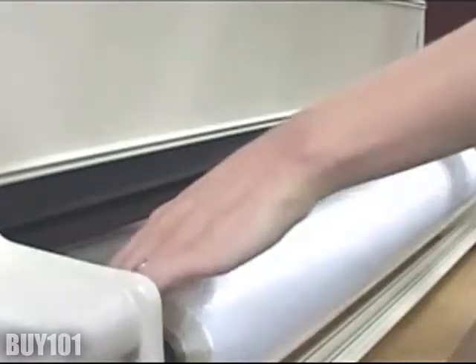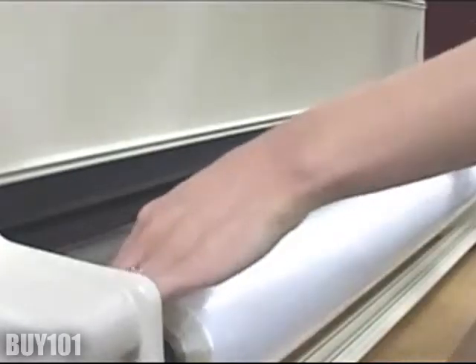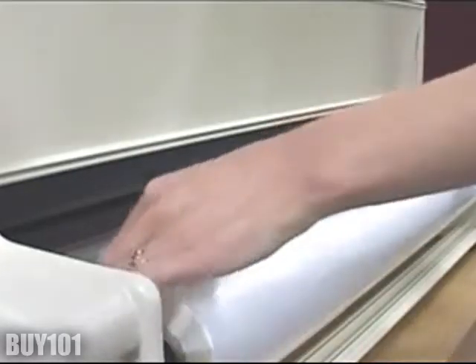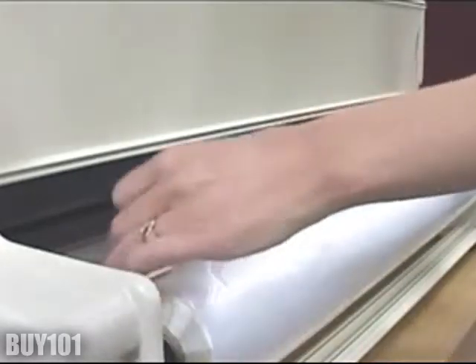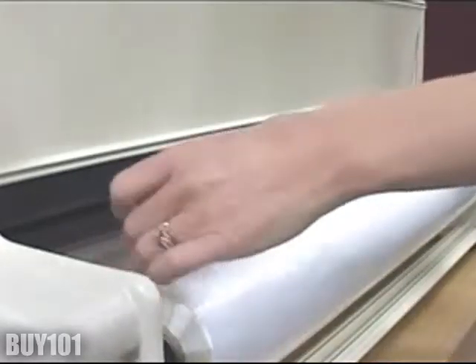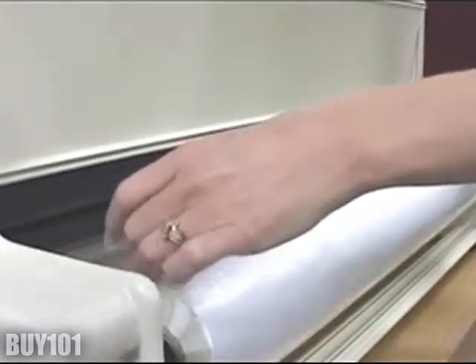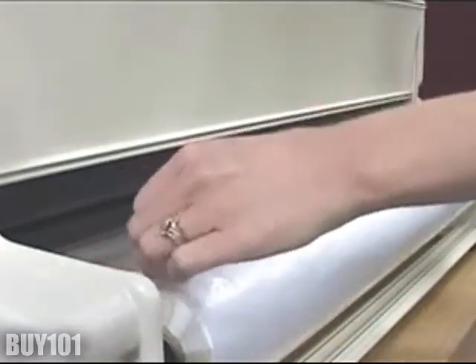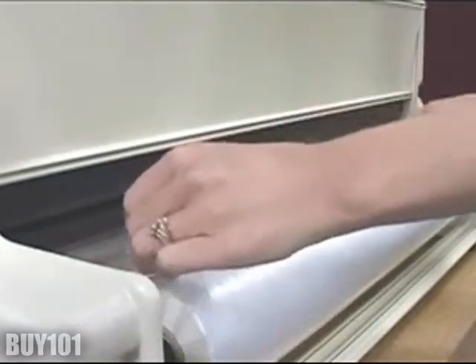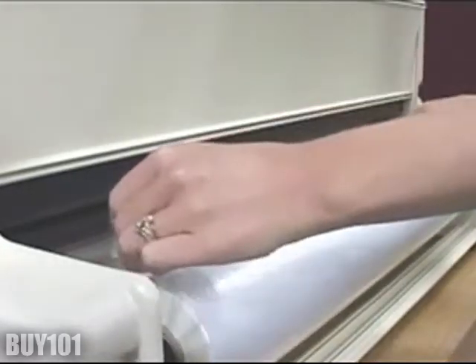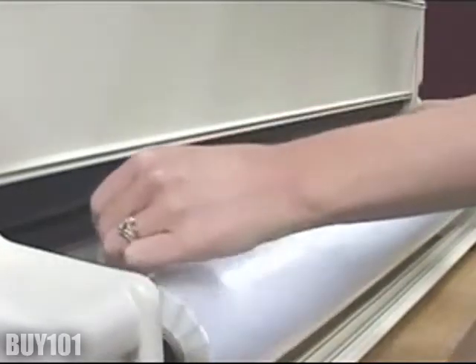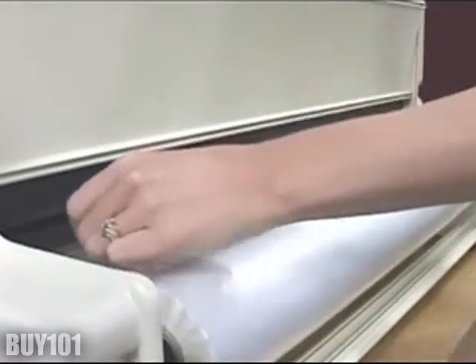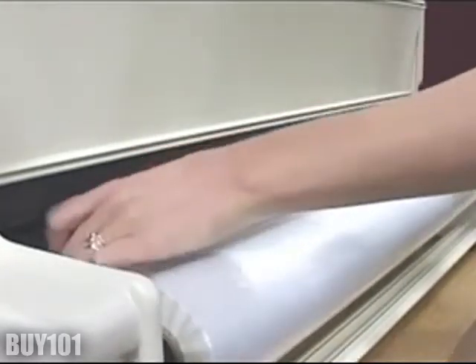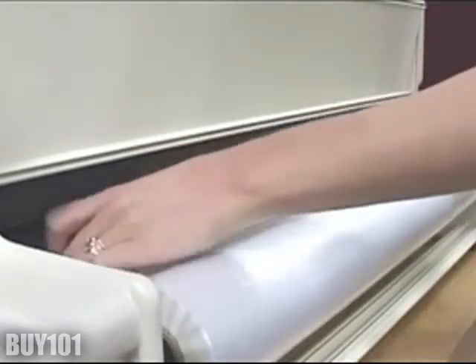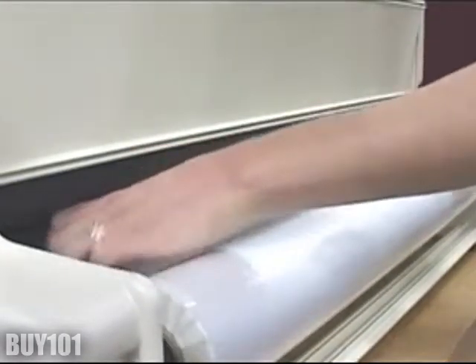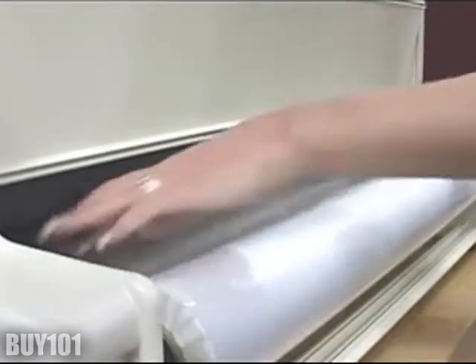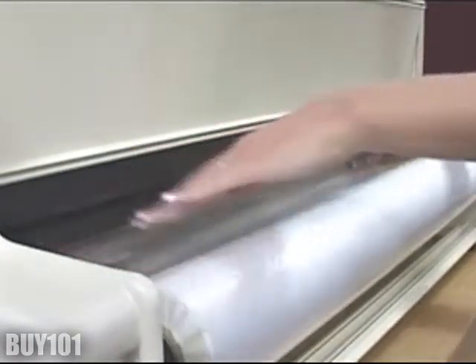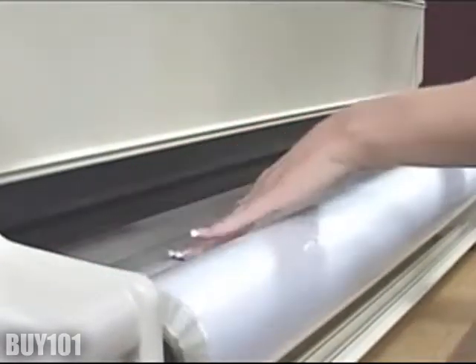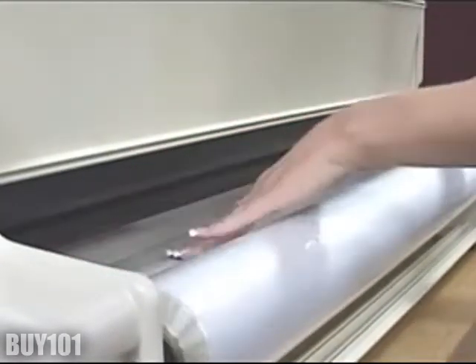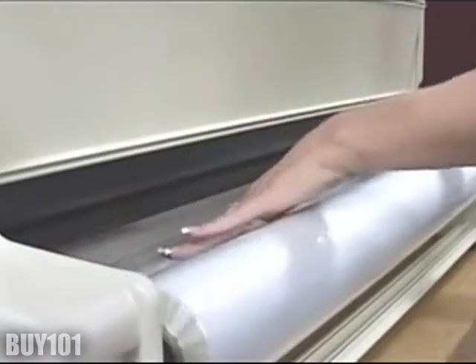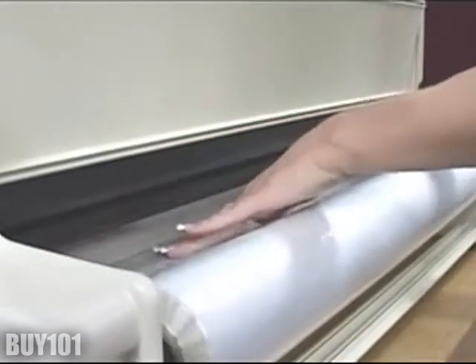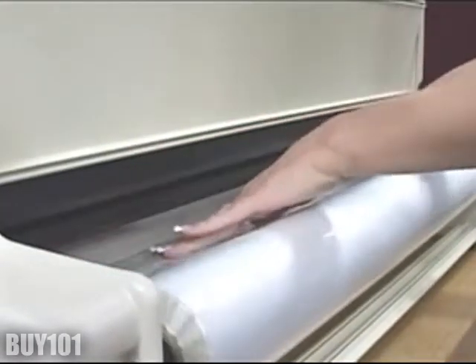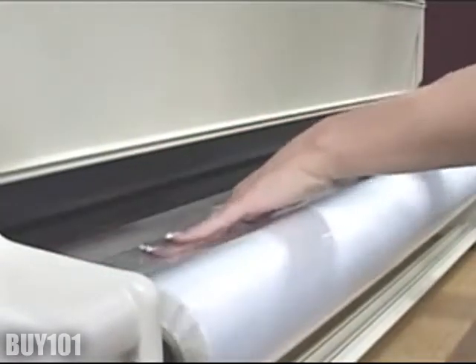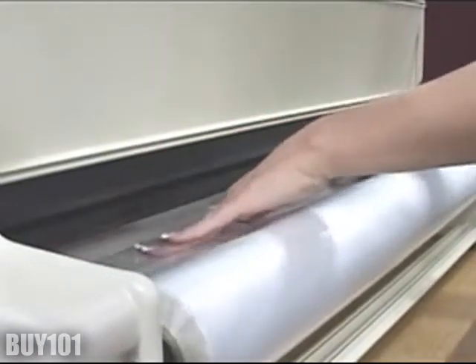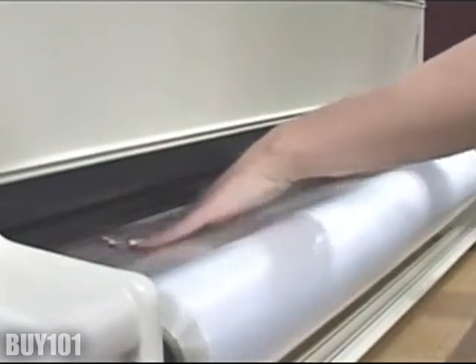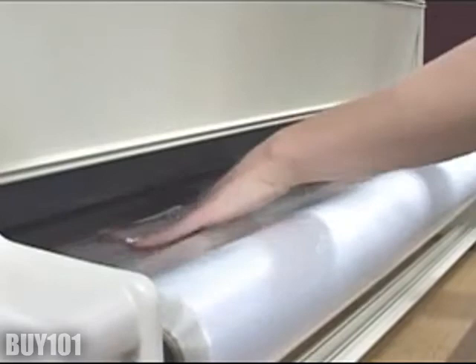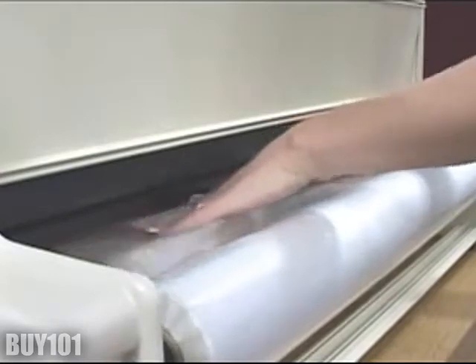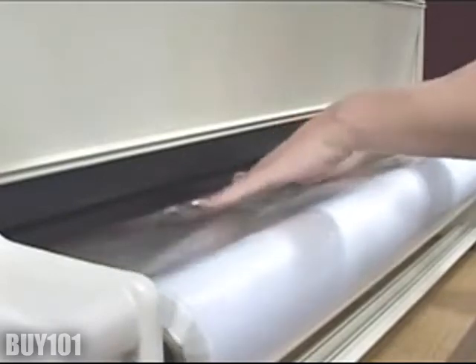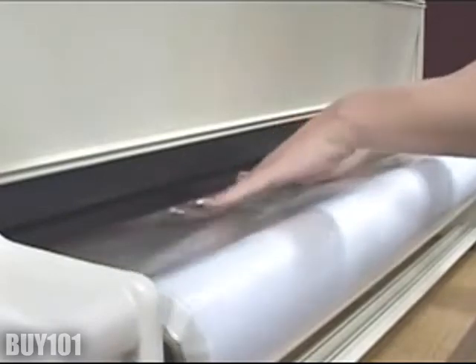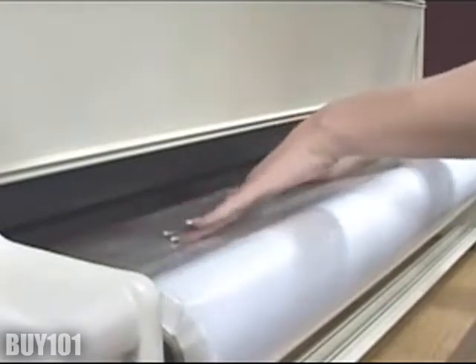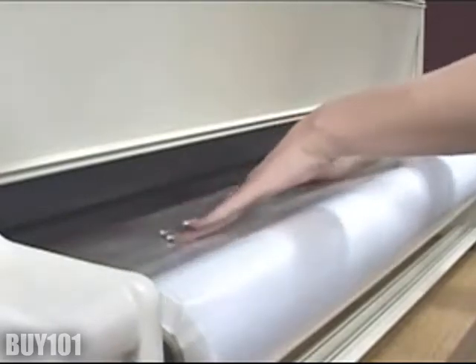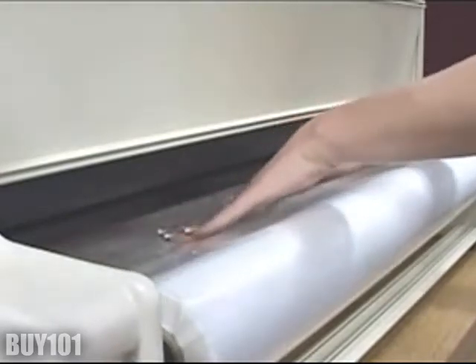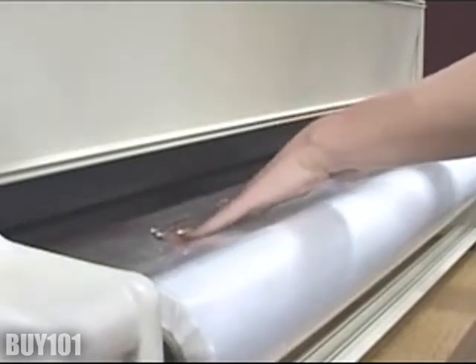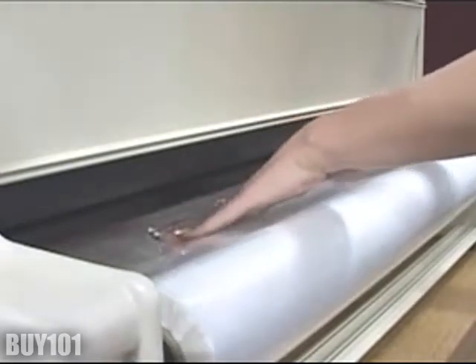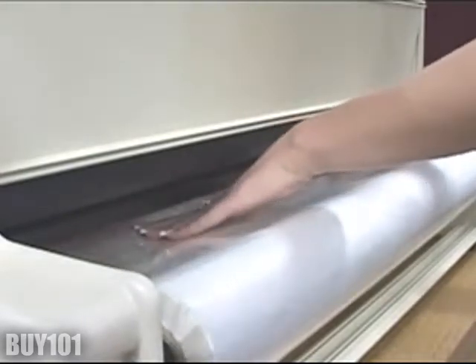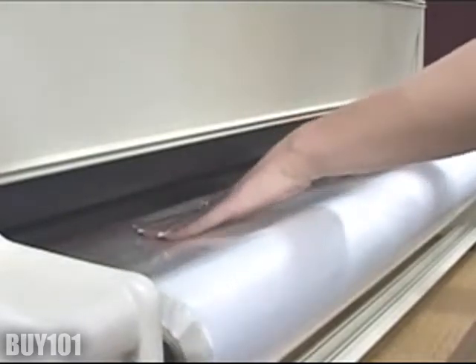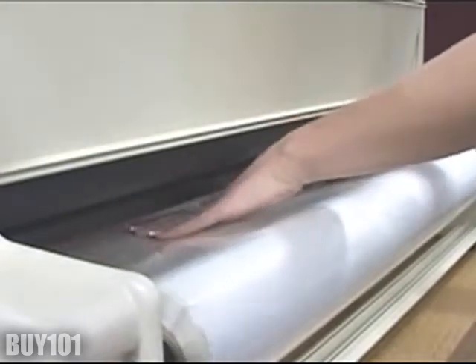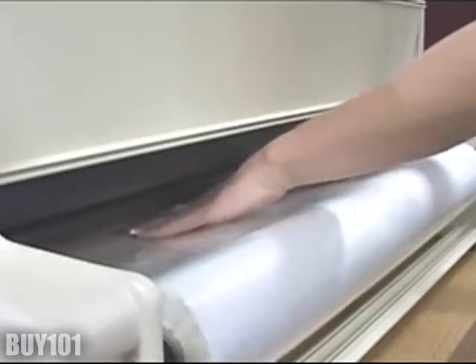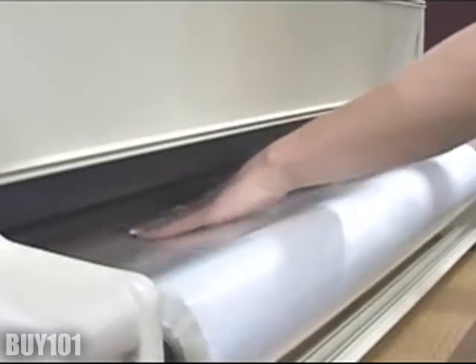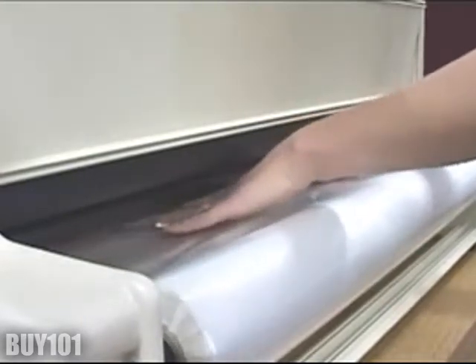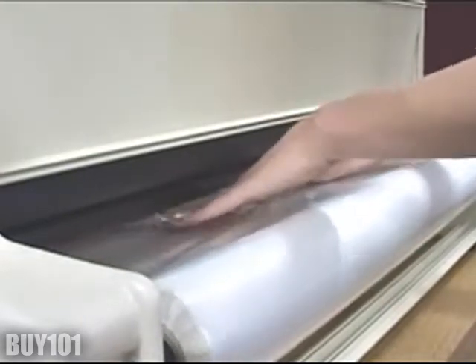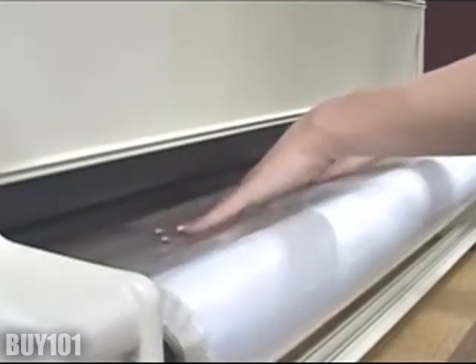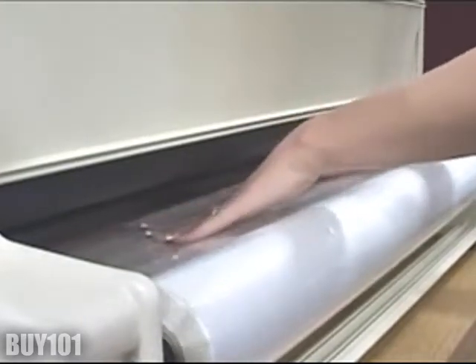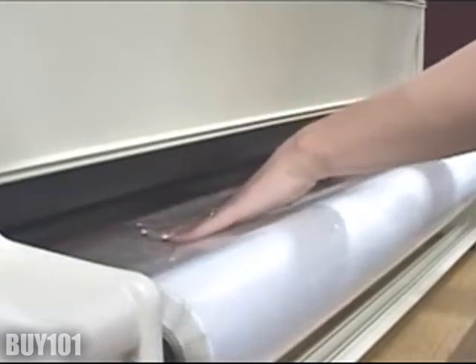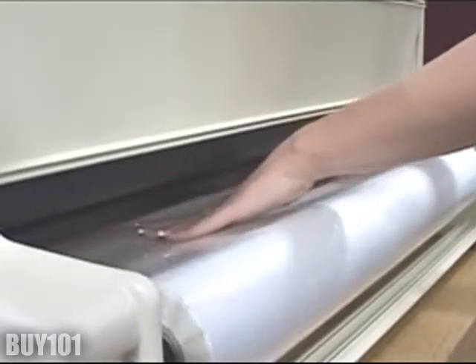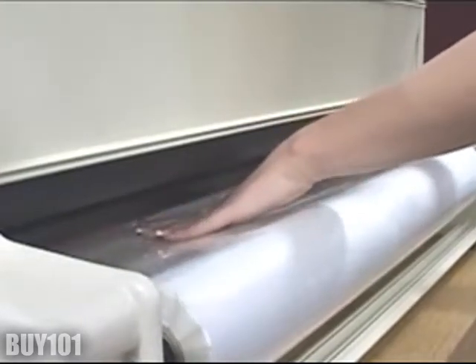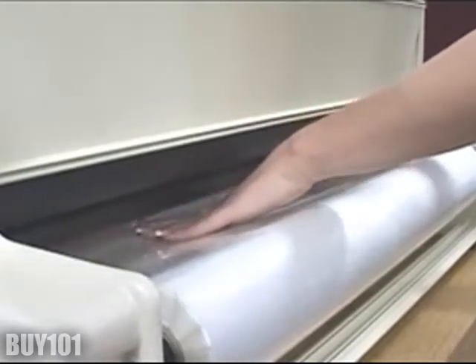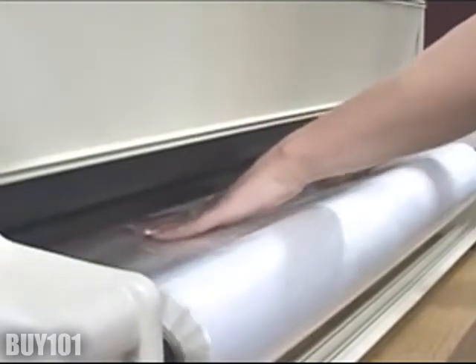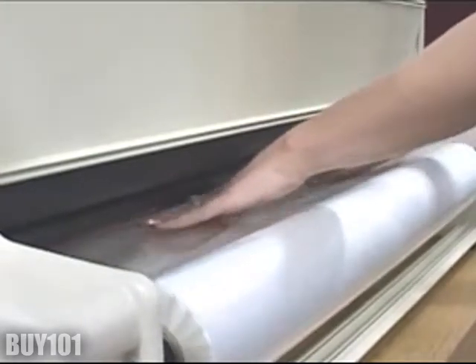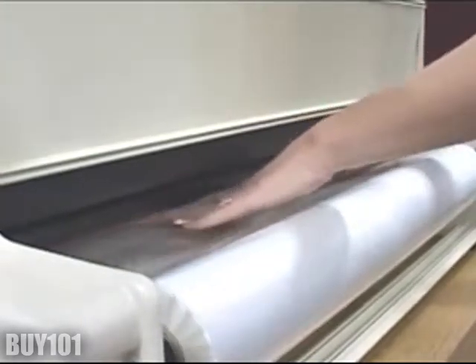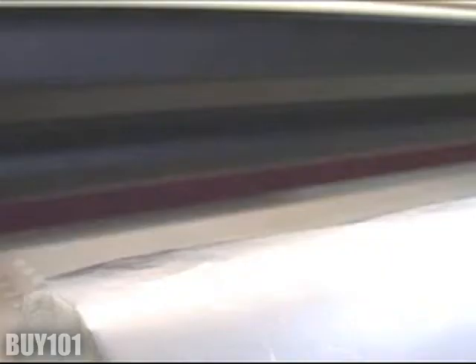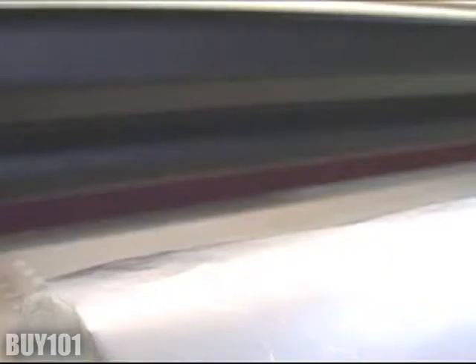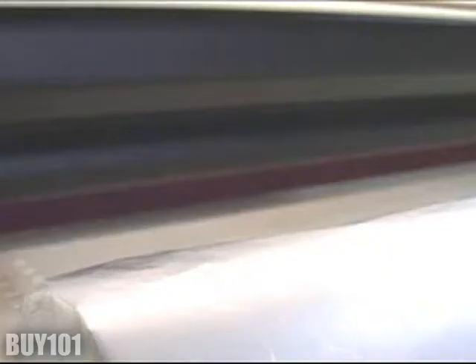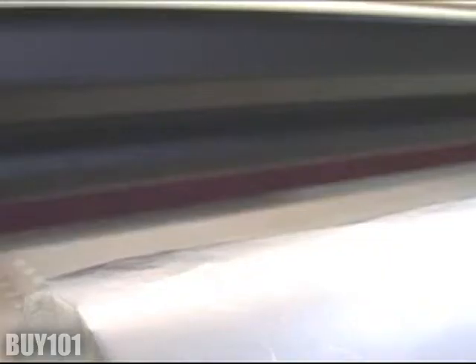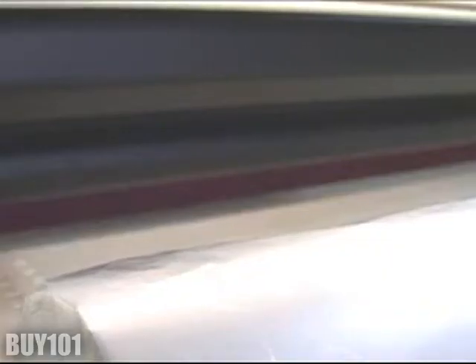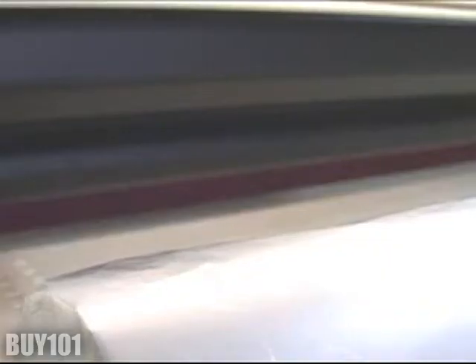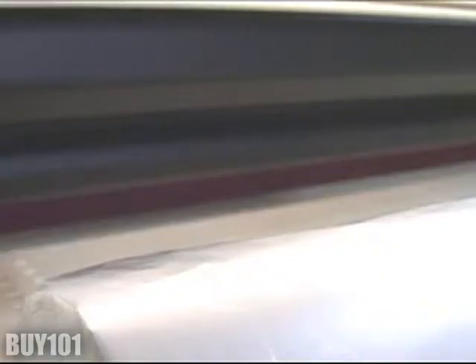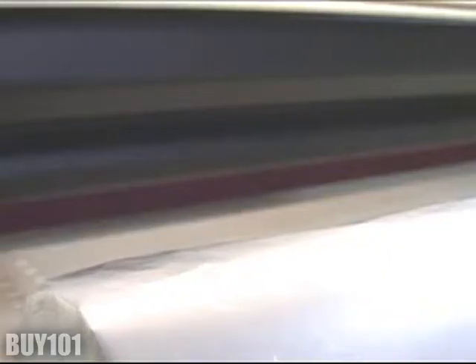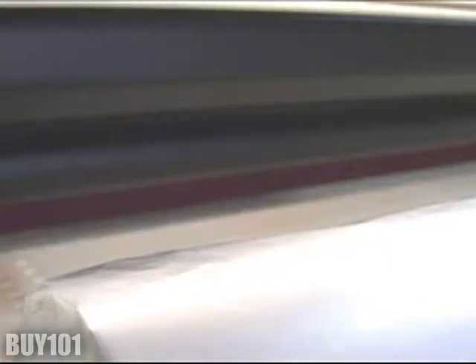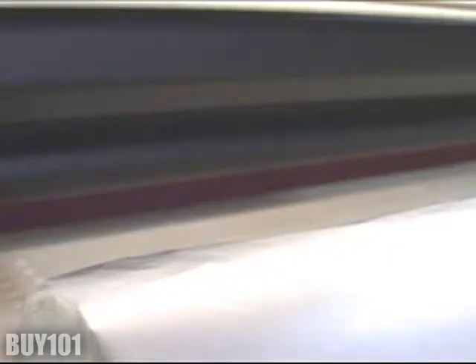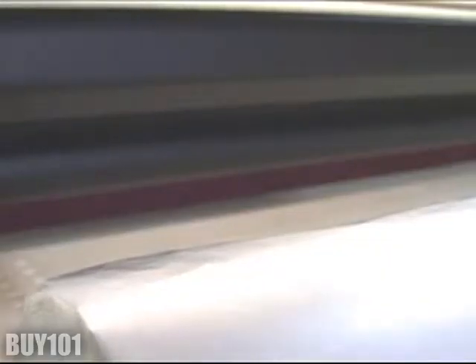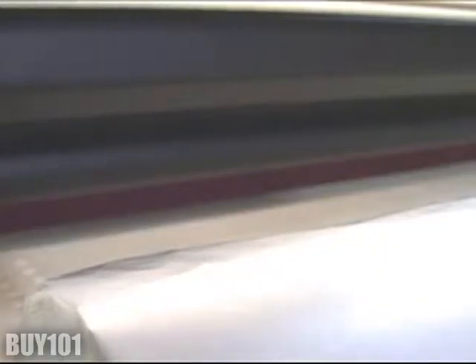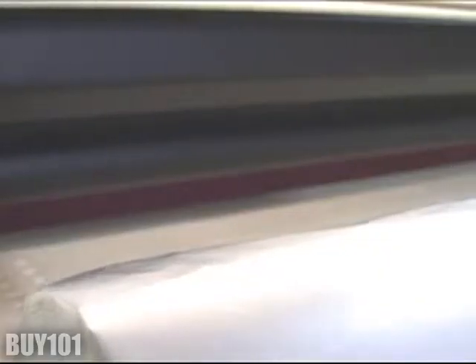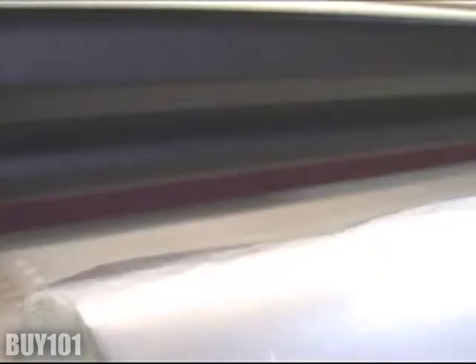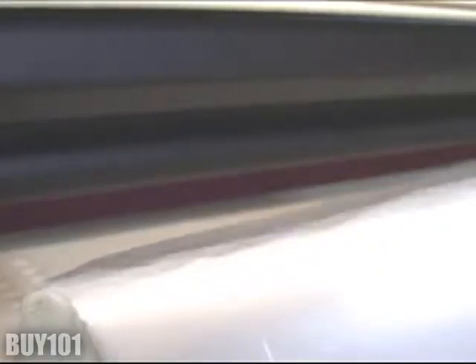Feed the bottom film all the way under the bottom heat chute, but on top of the base plate, until it comes out the front of the machine.